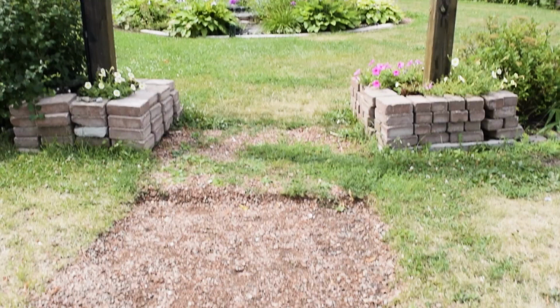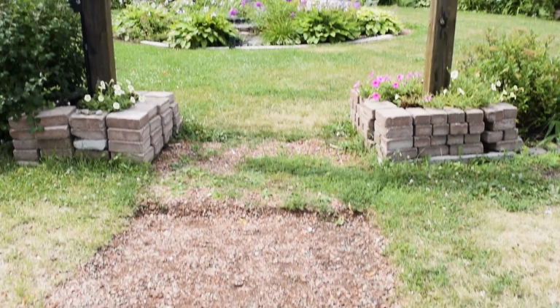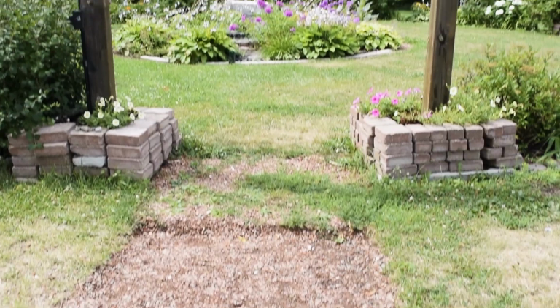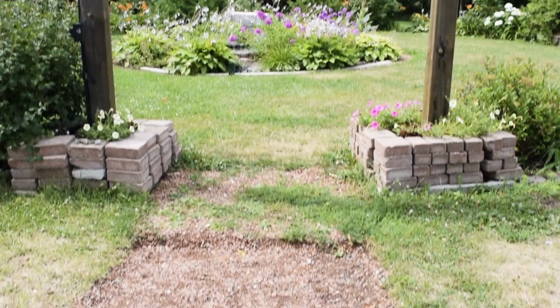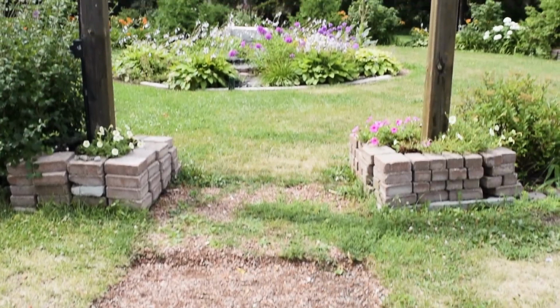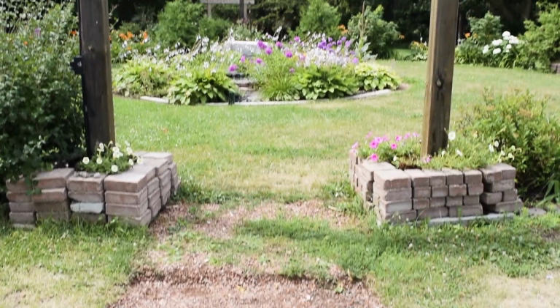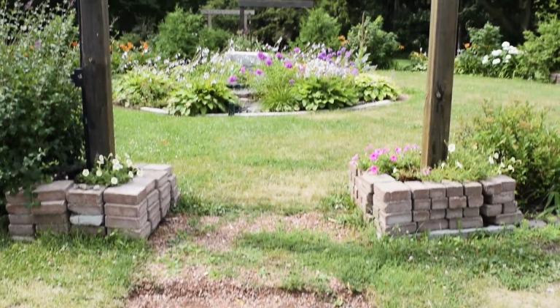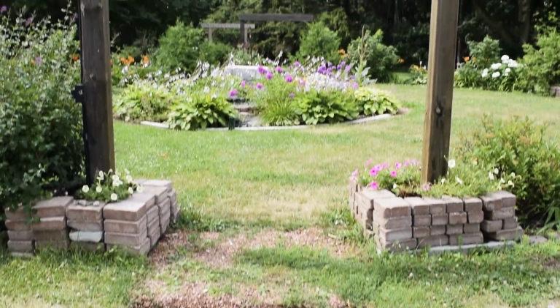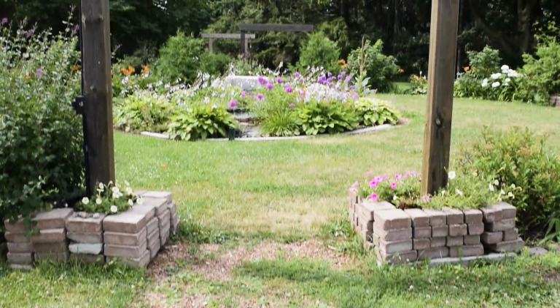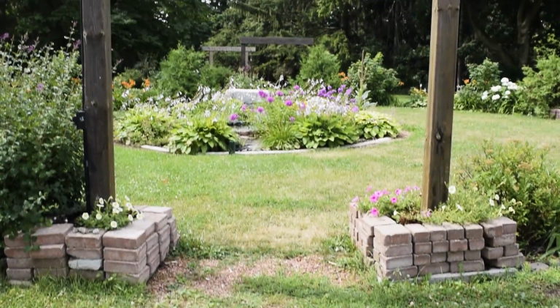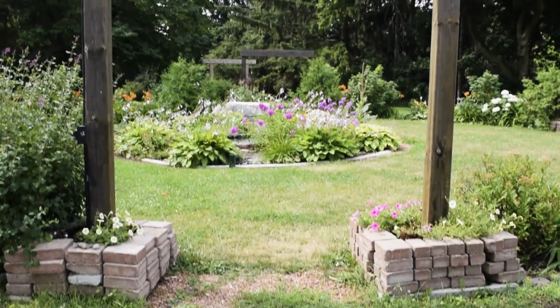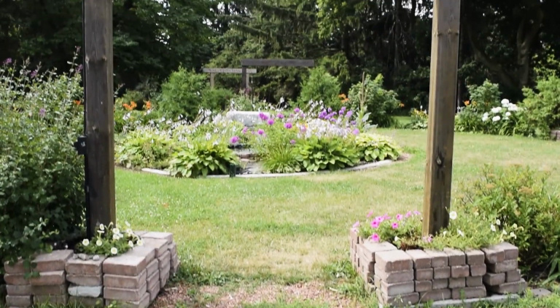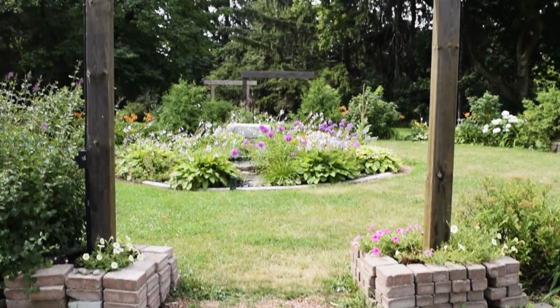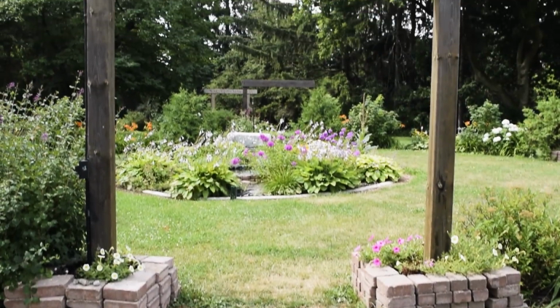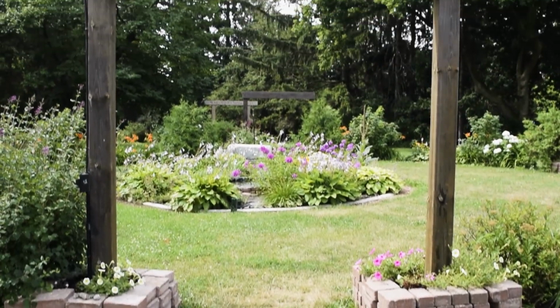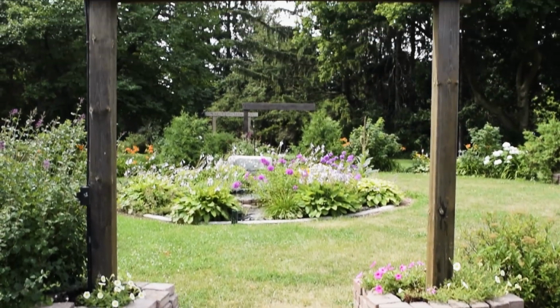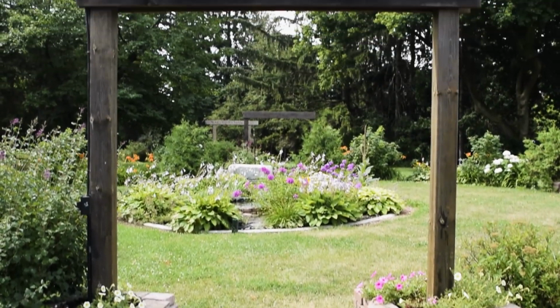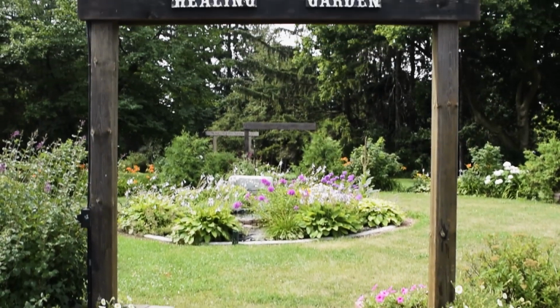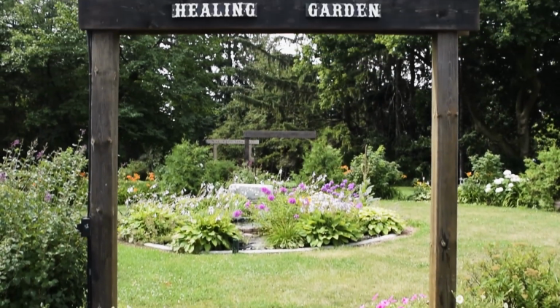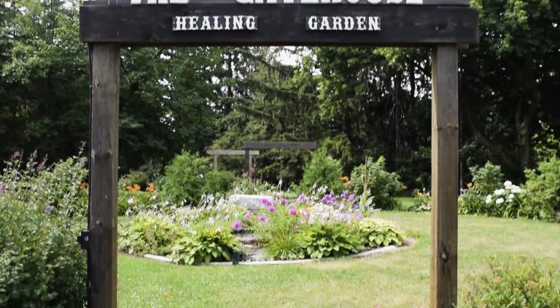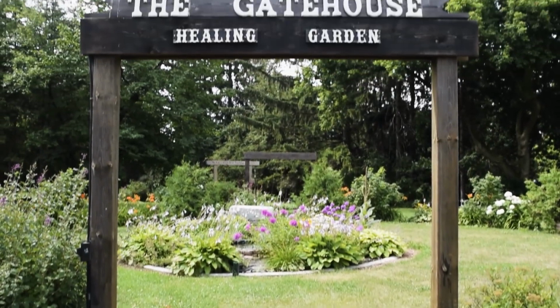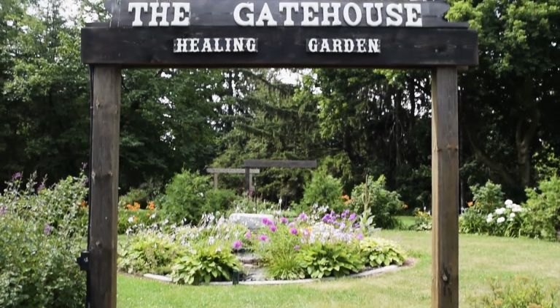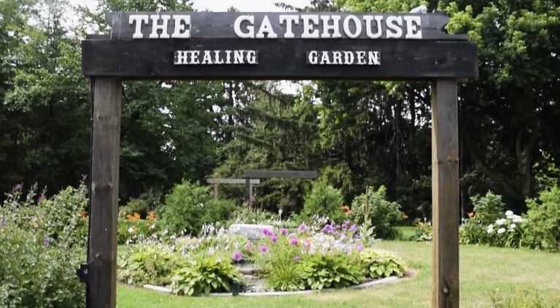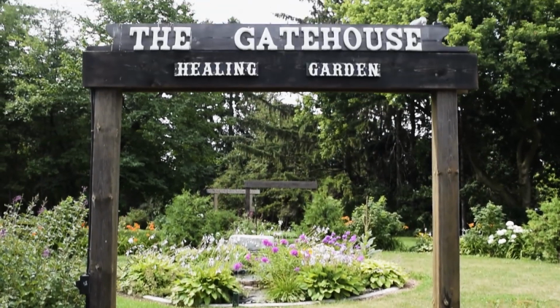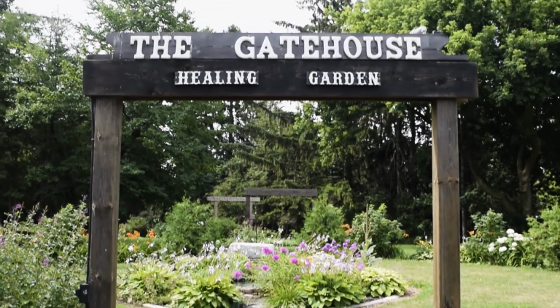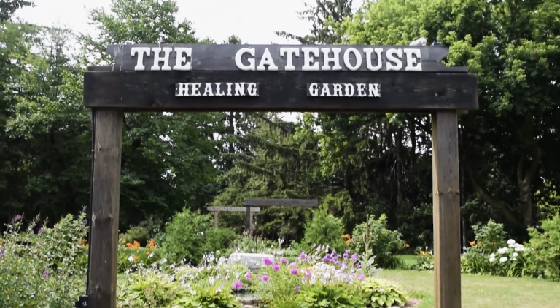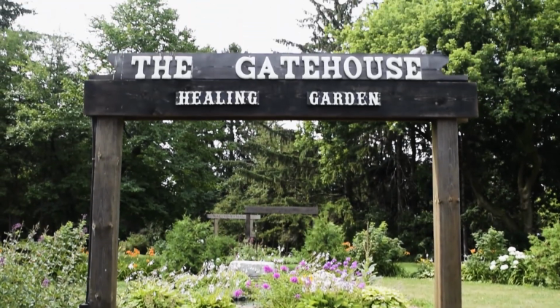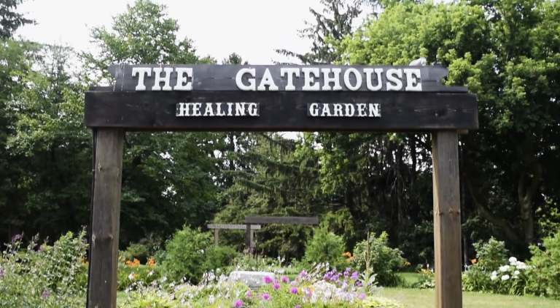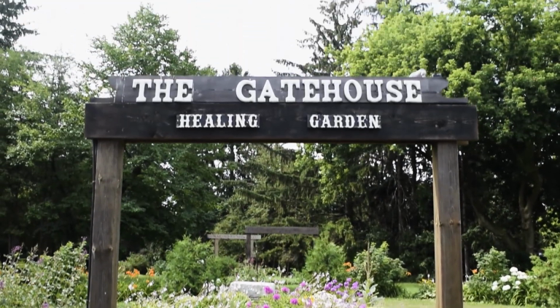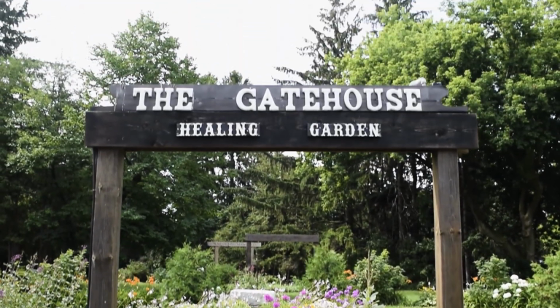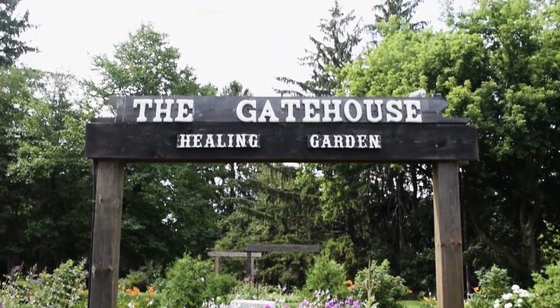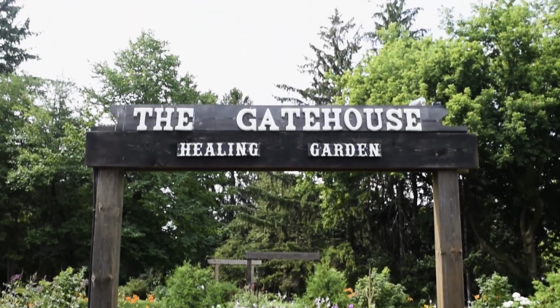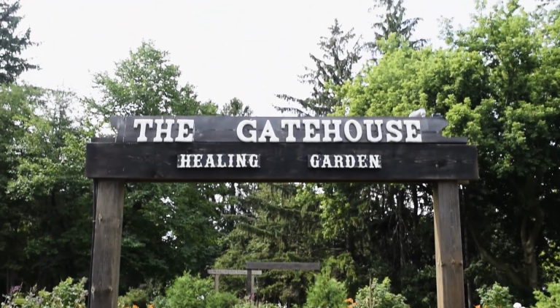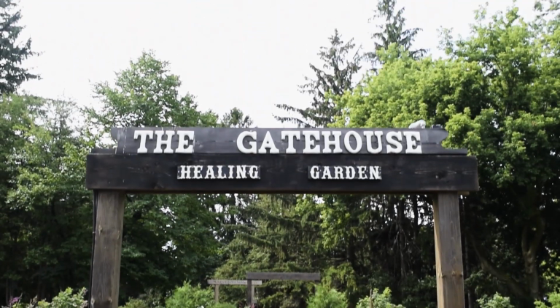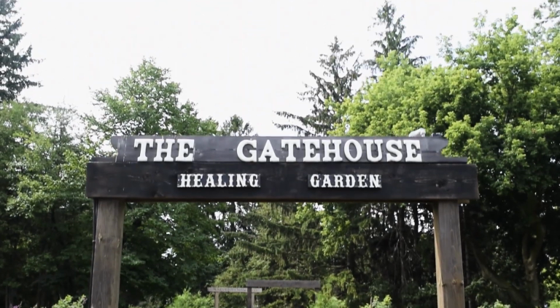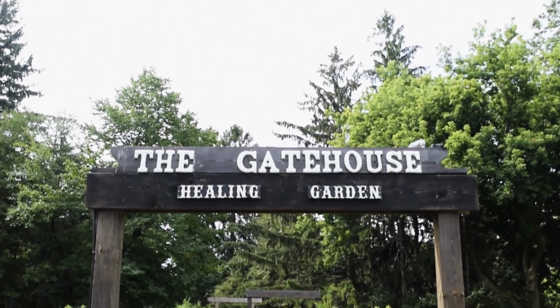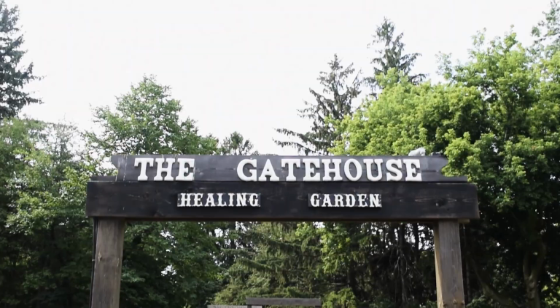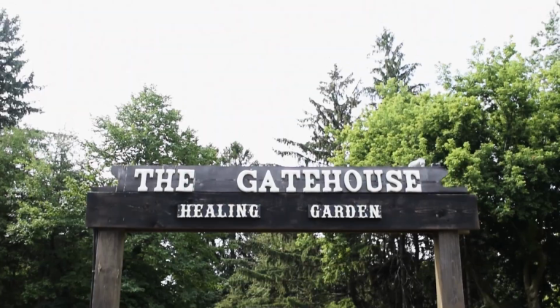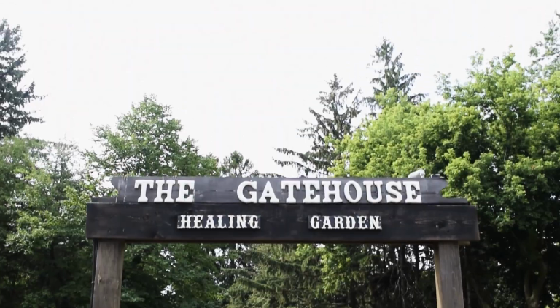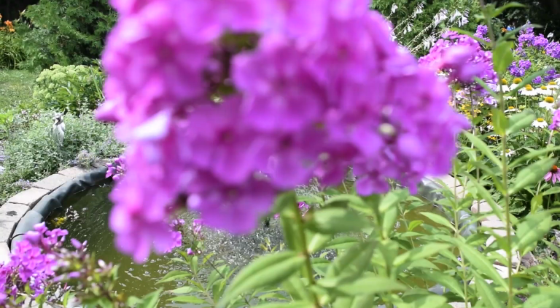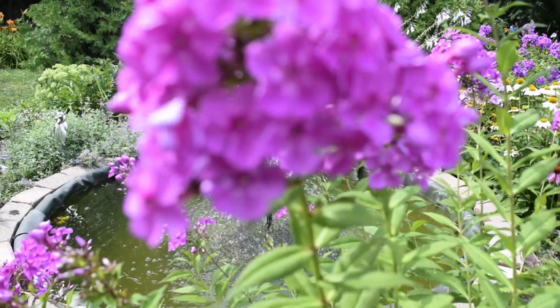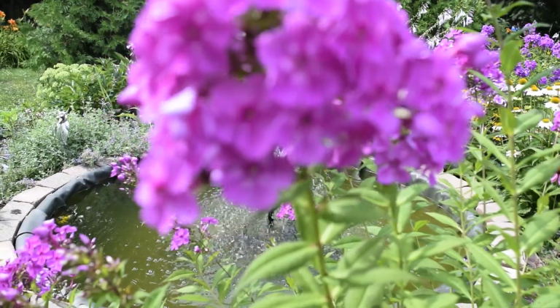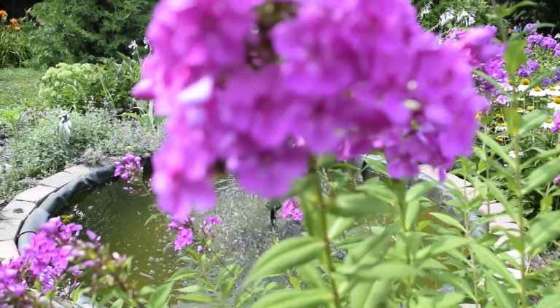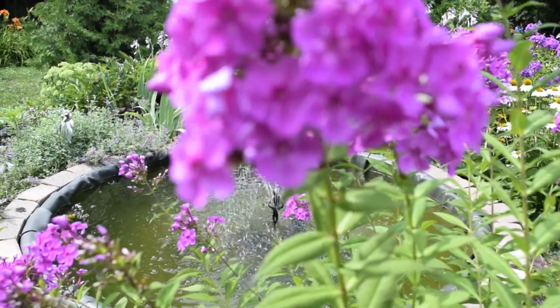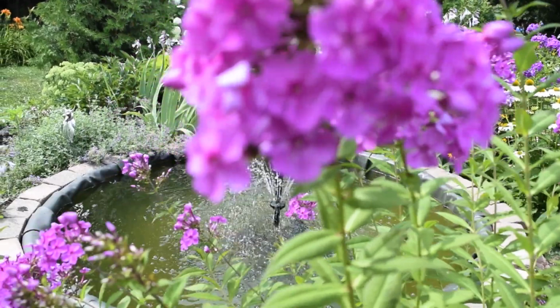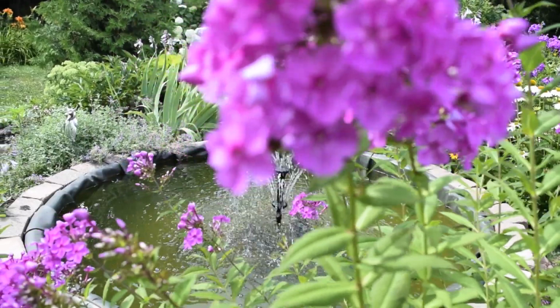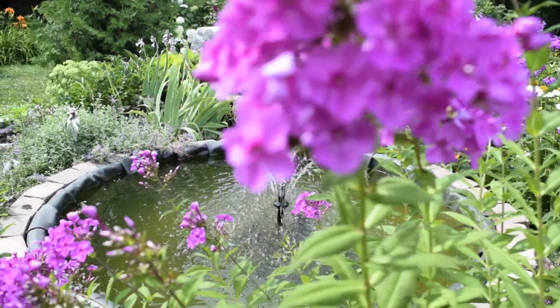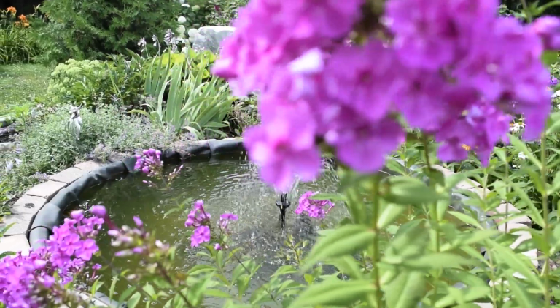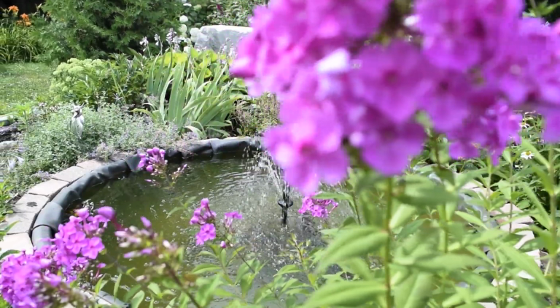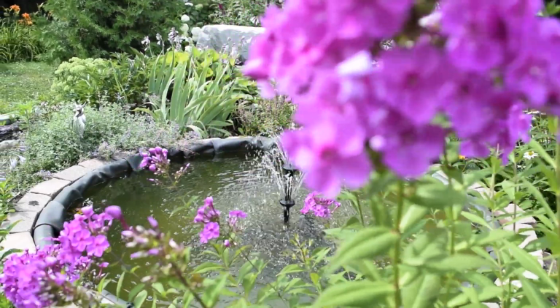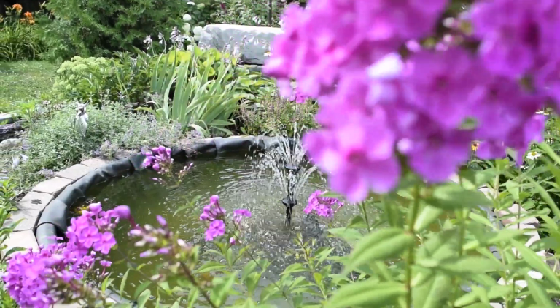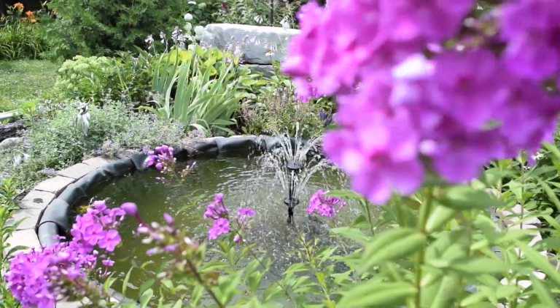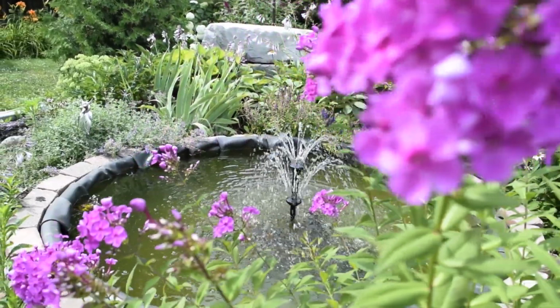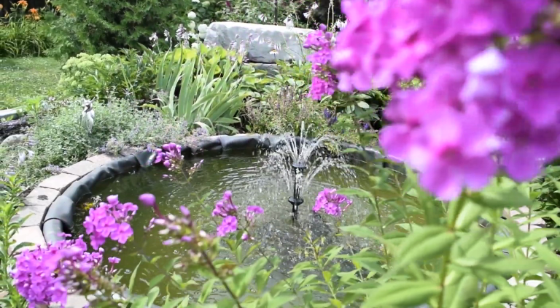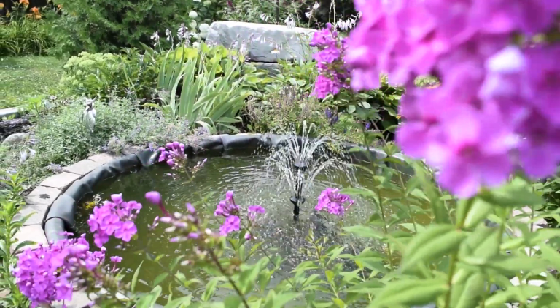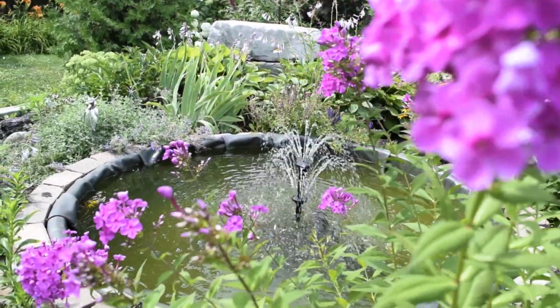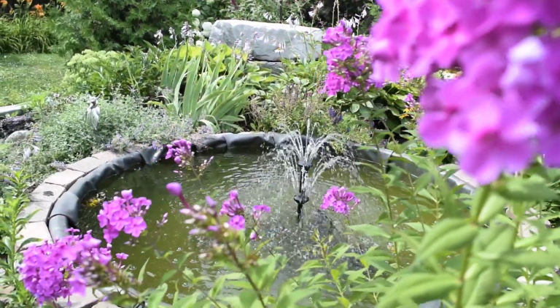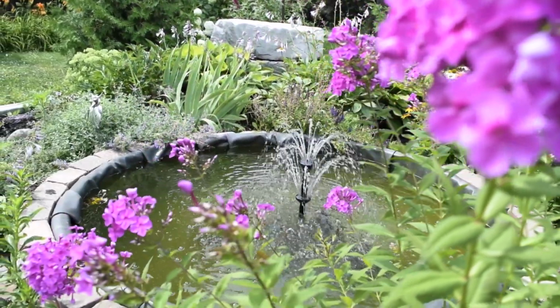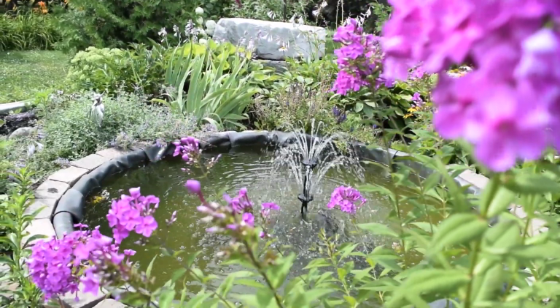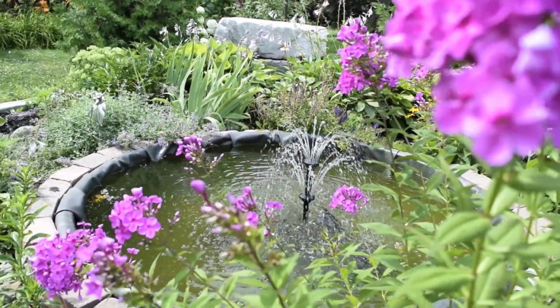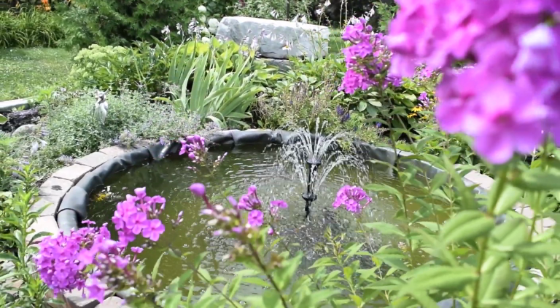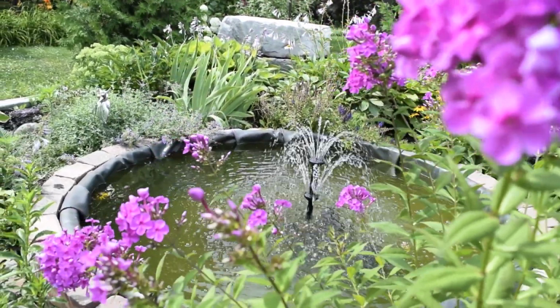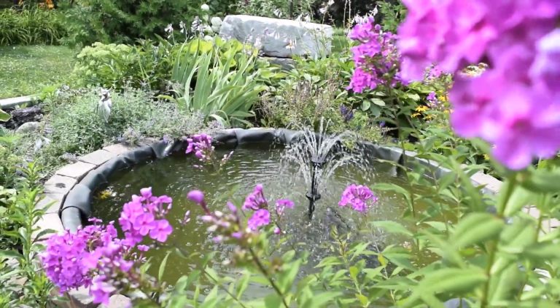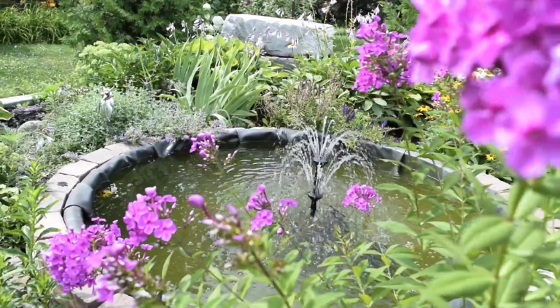Also, right next to Humber you have the Gatehouse Healing Garden, where you can relax and enjoy the beauties of nature.